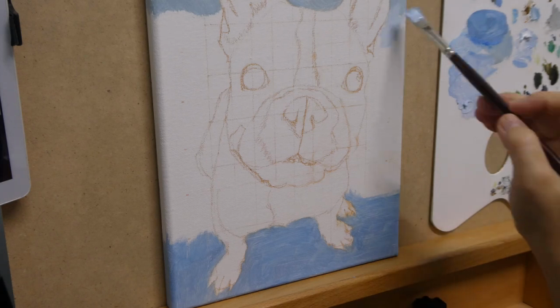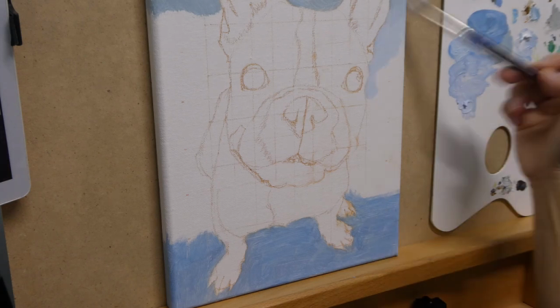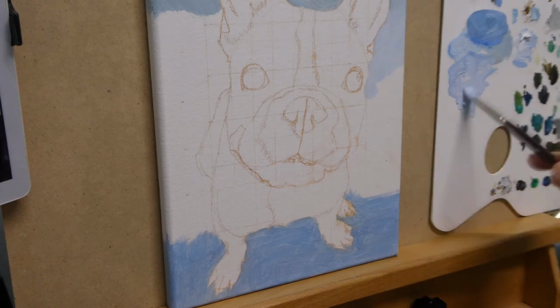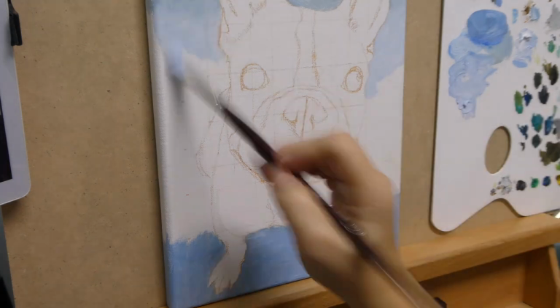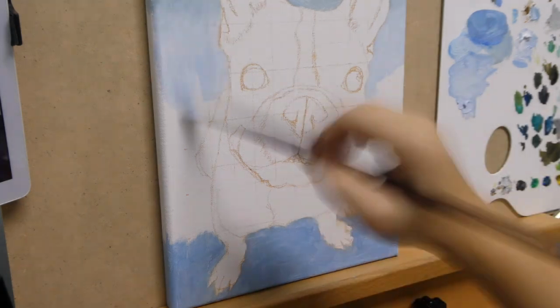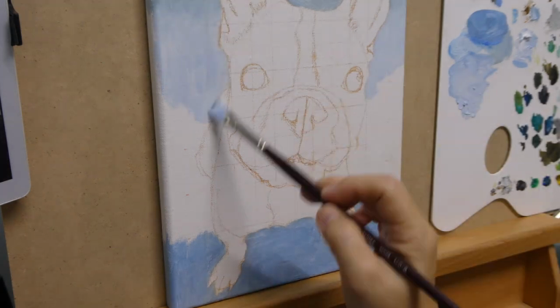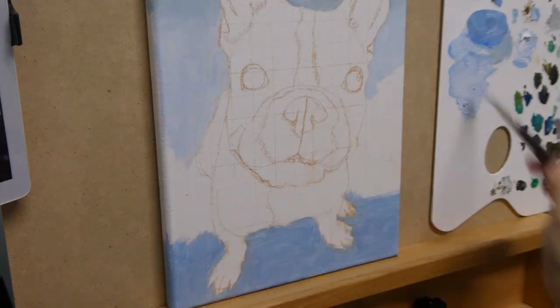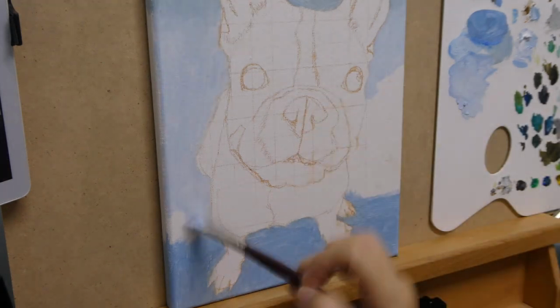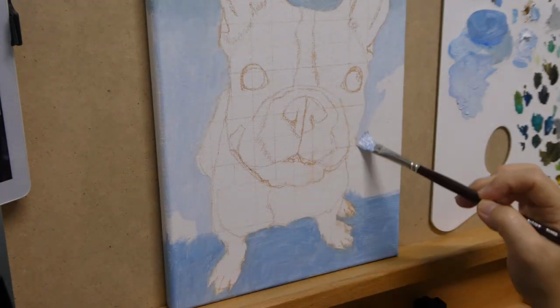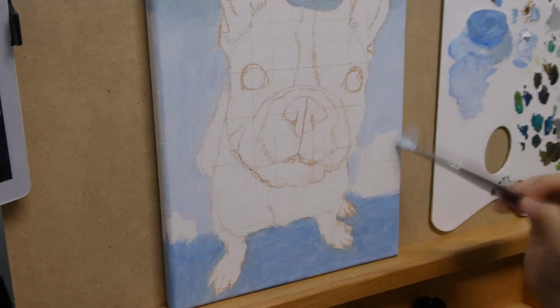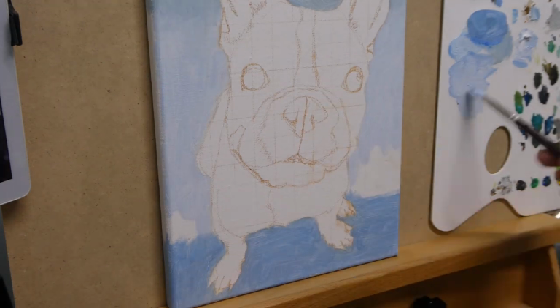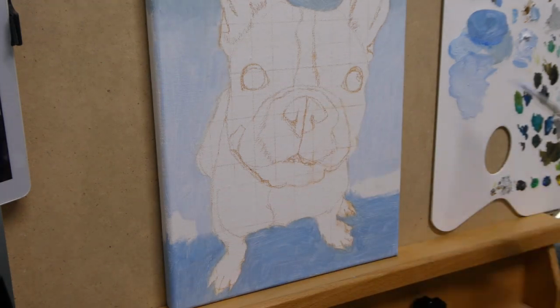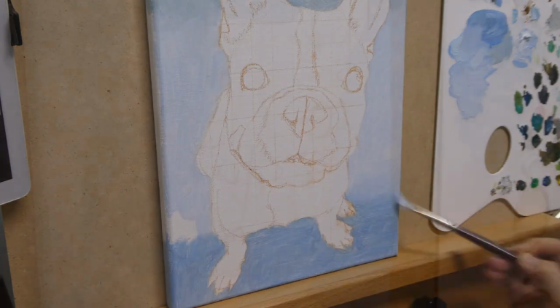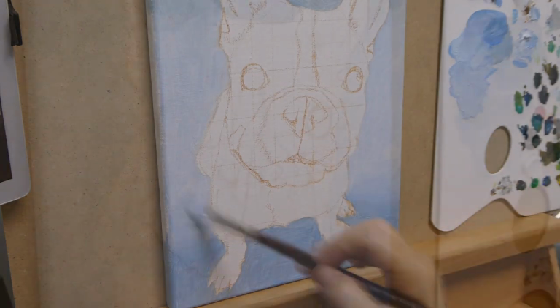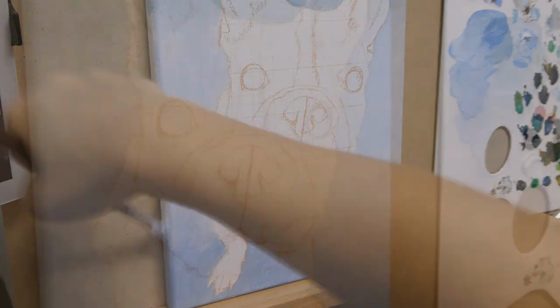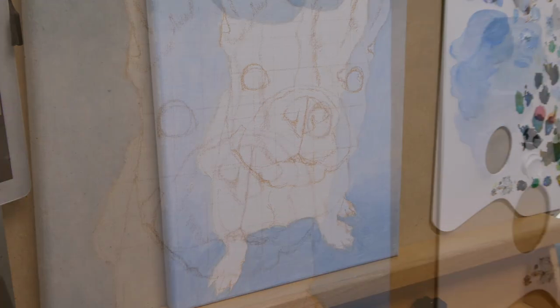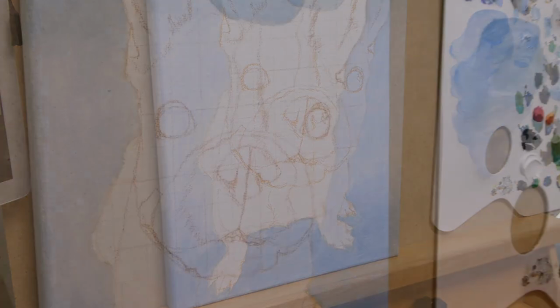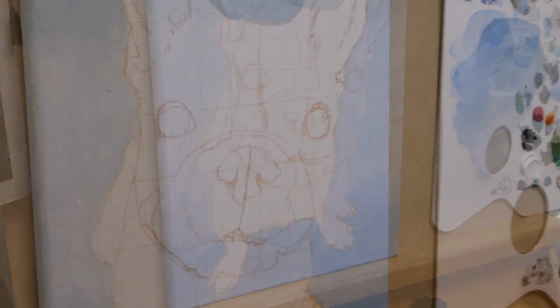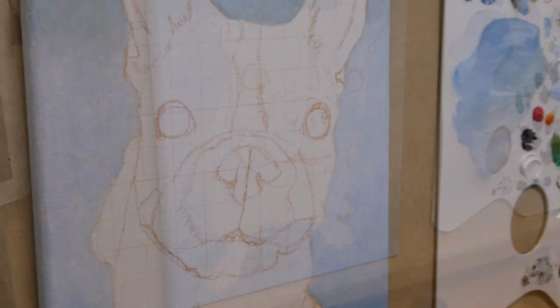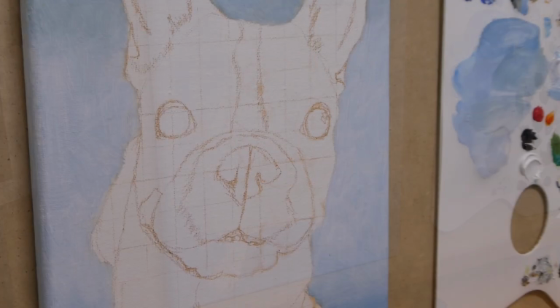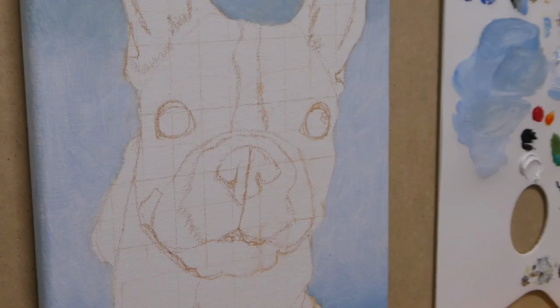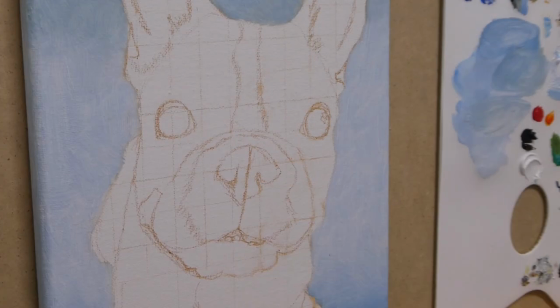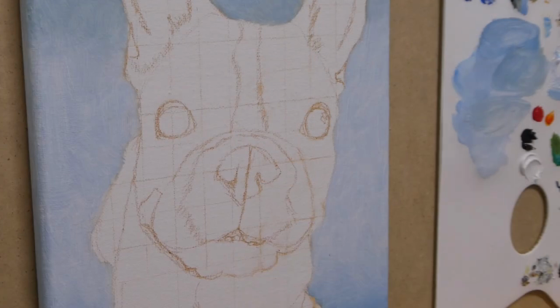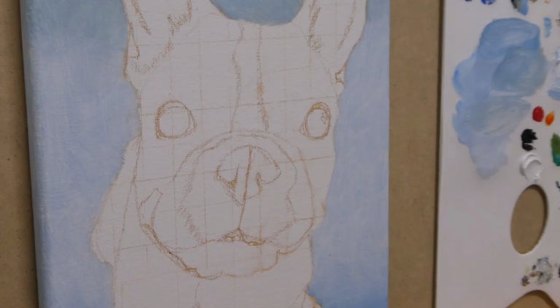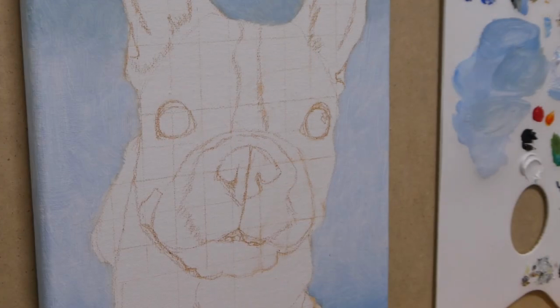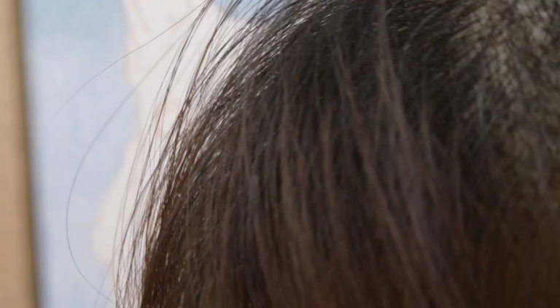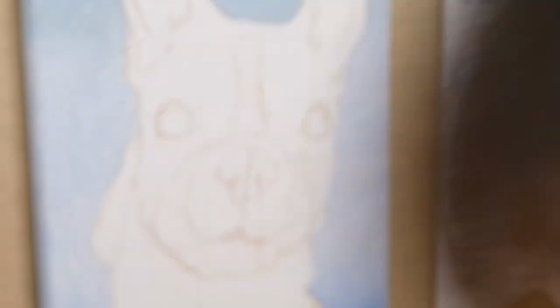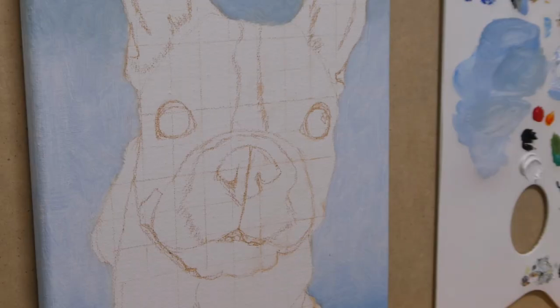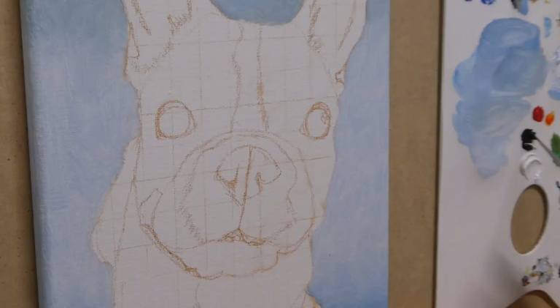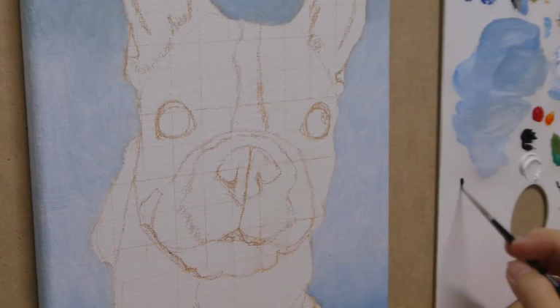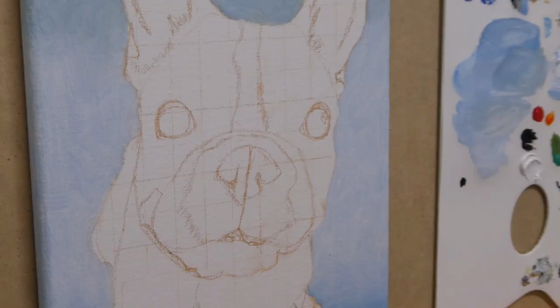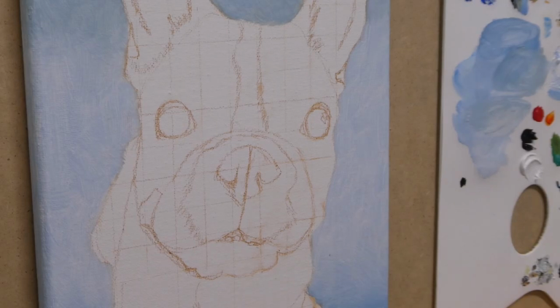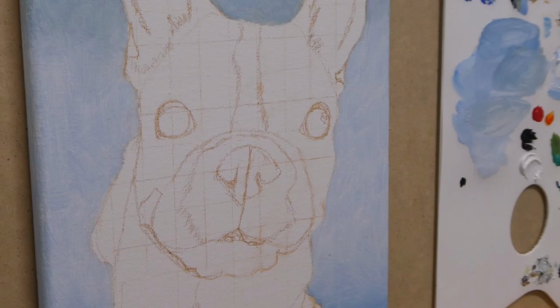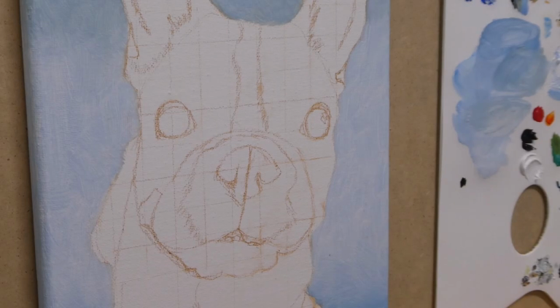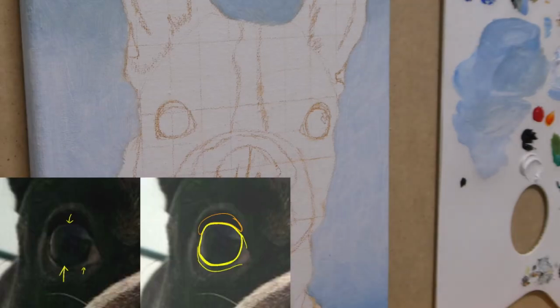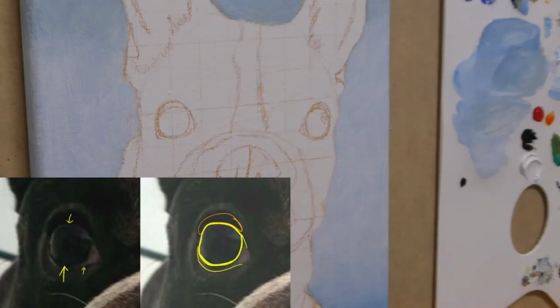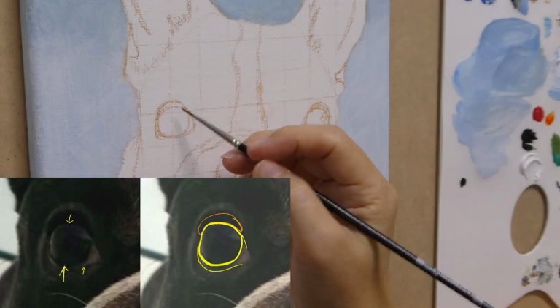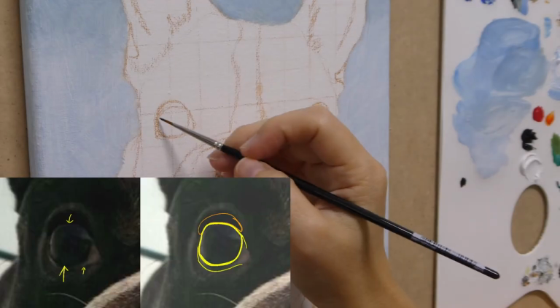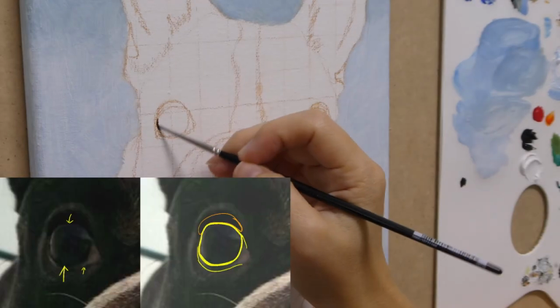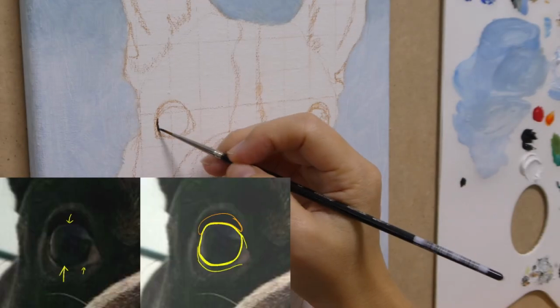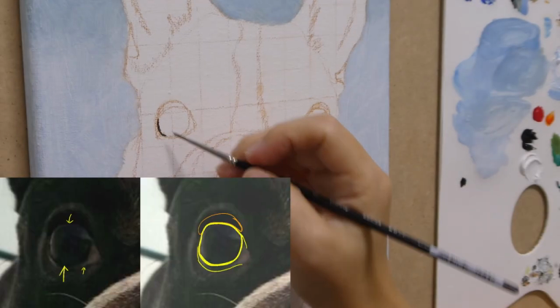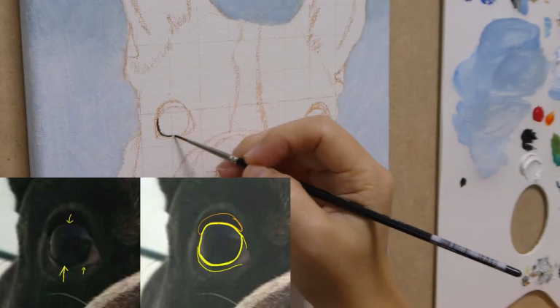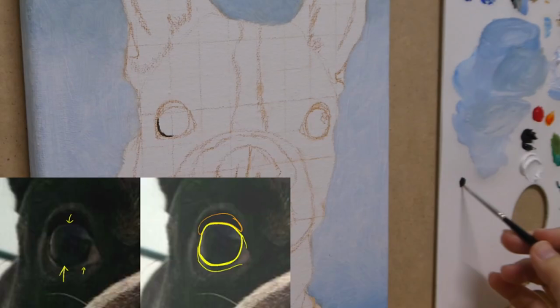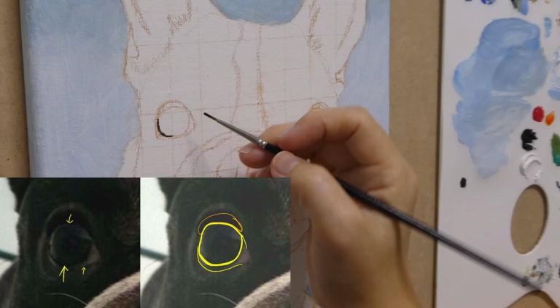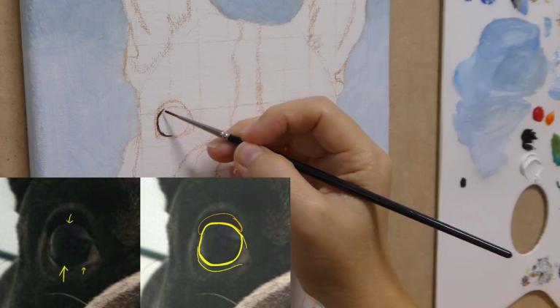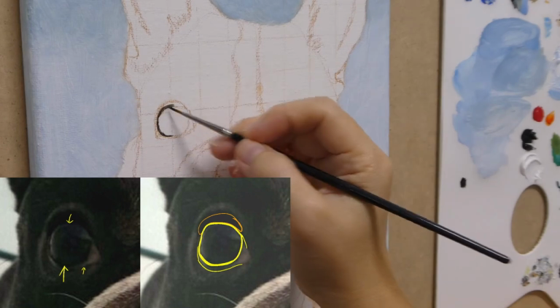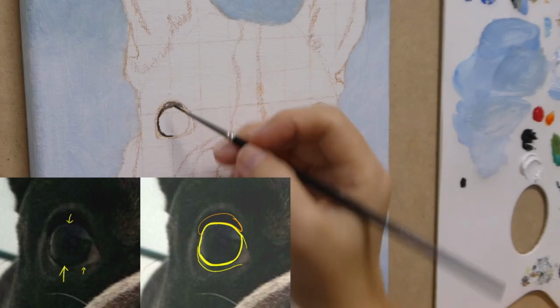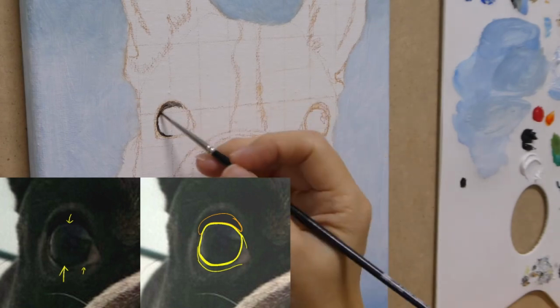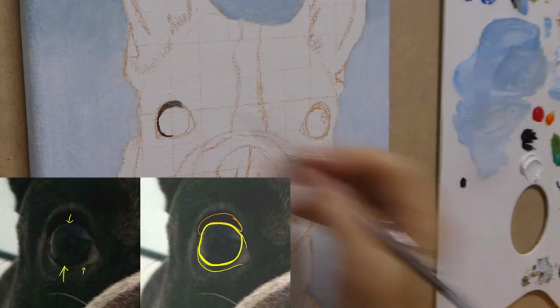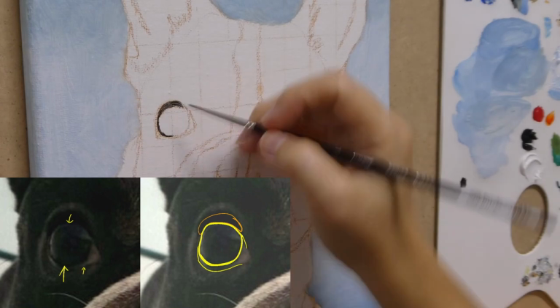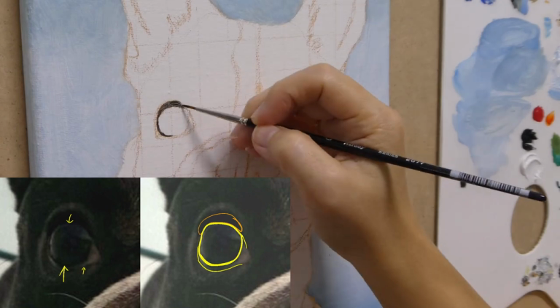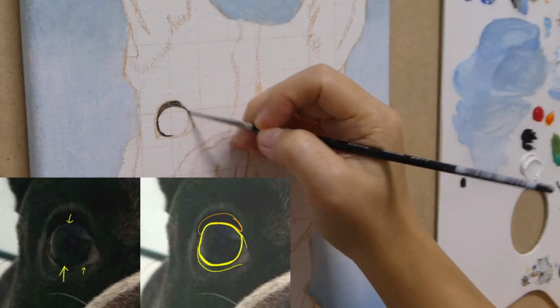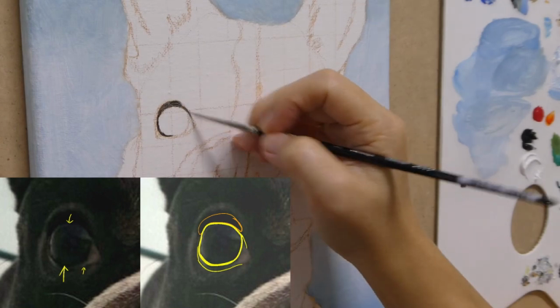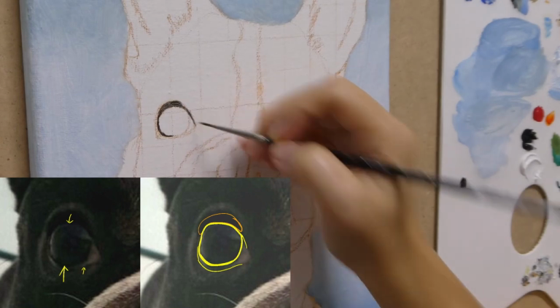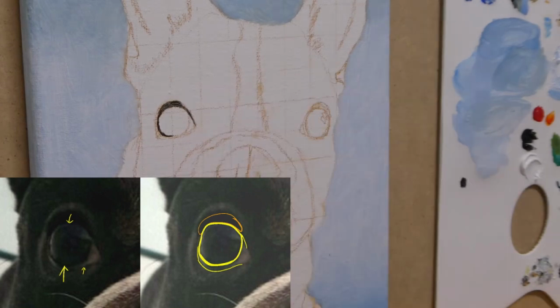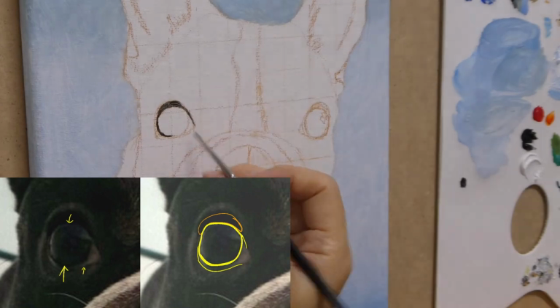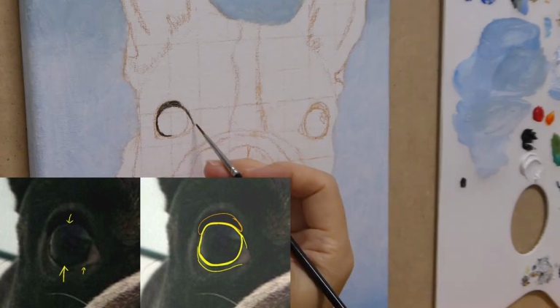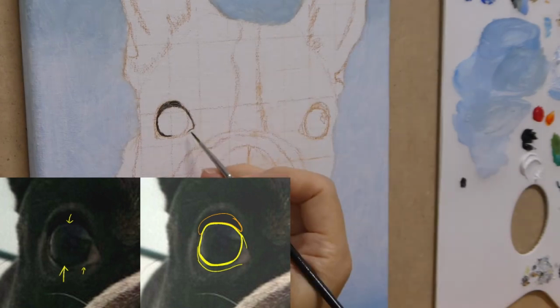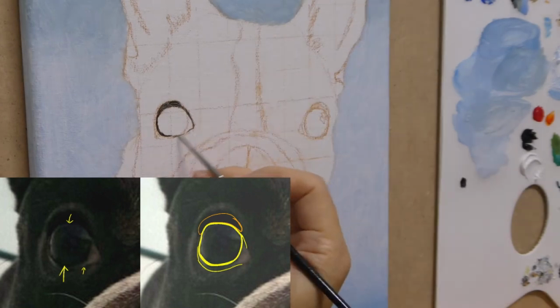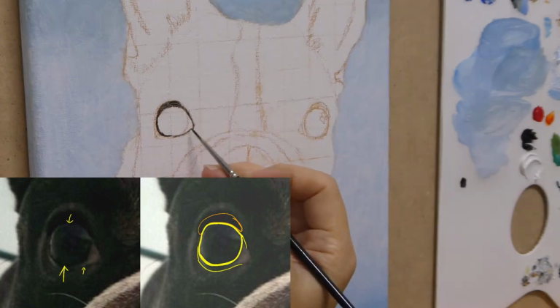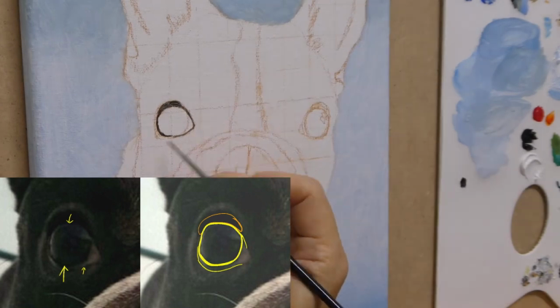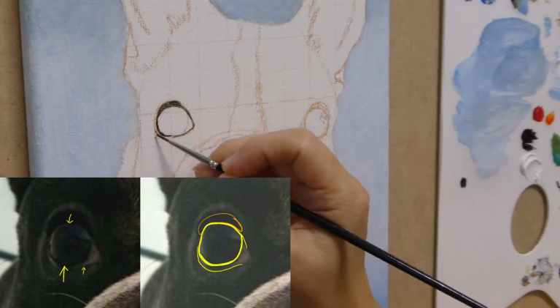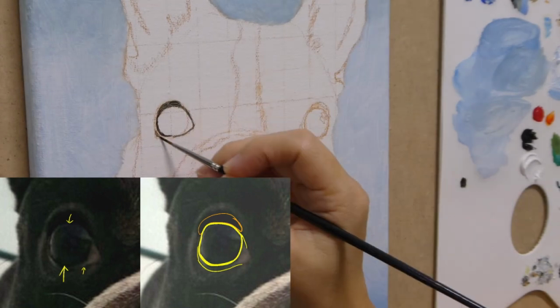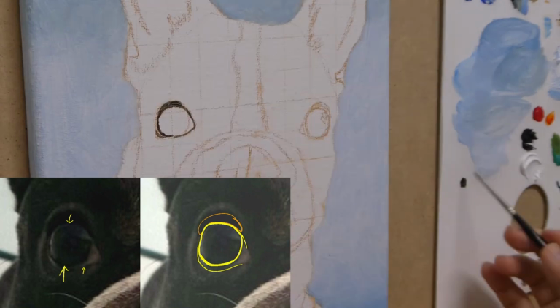For the background, I used cerulean blue, phthalo blue, and a little bit of raw umber and titanium white.